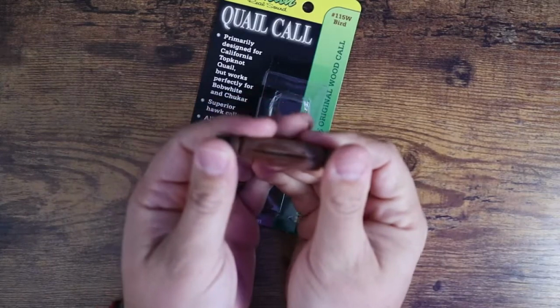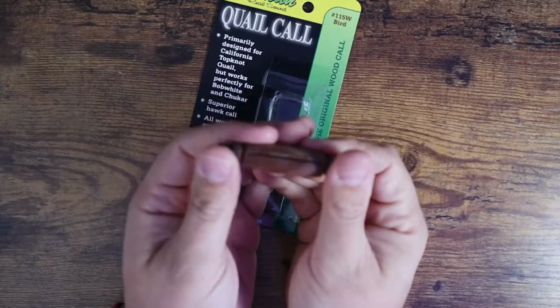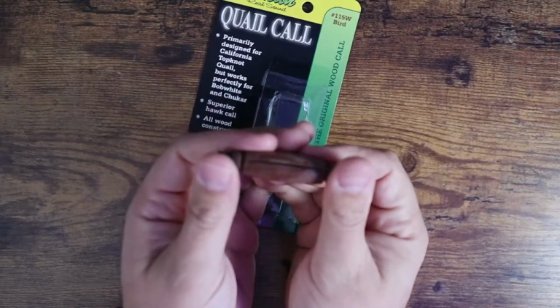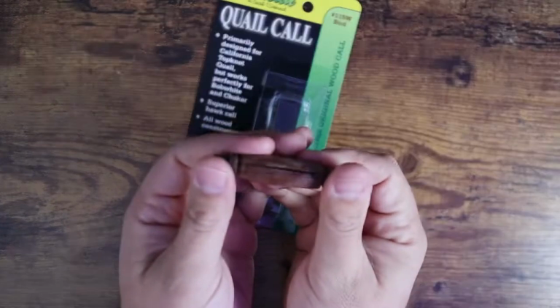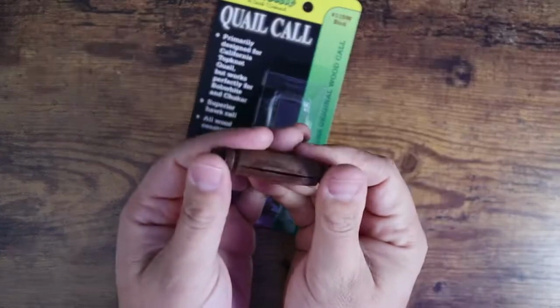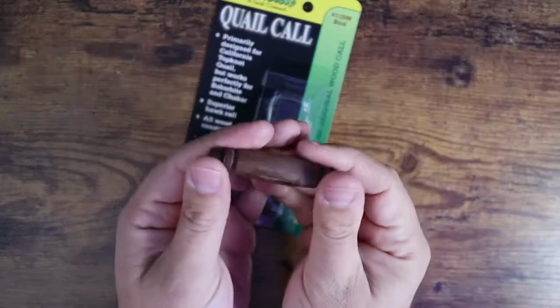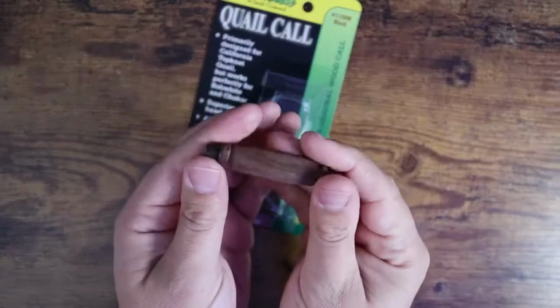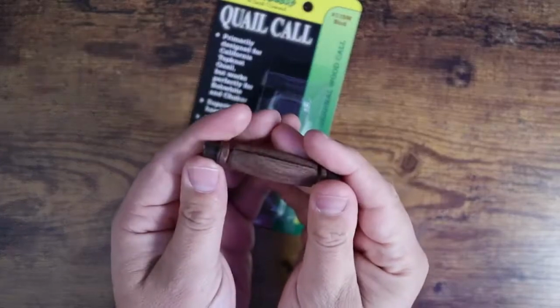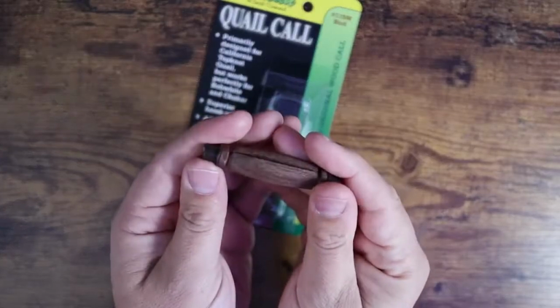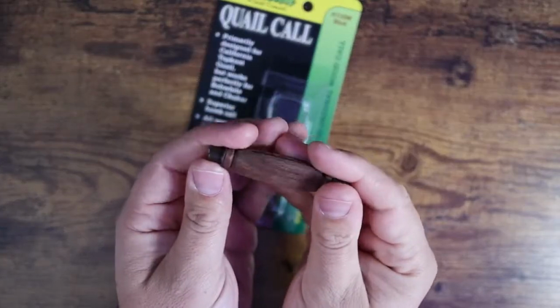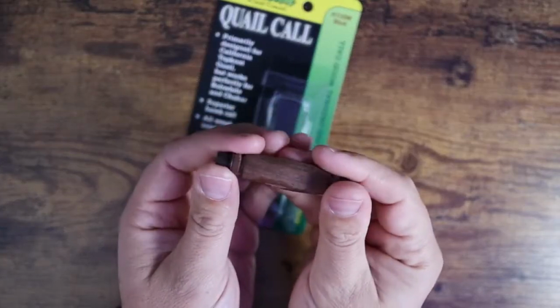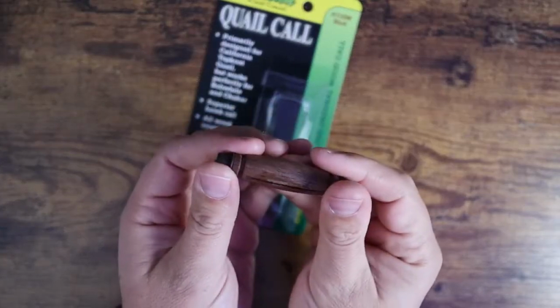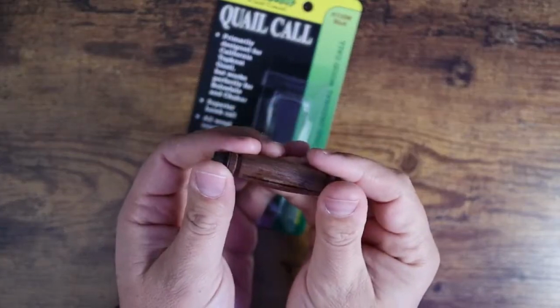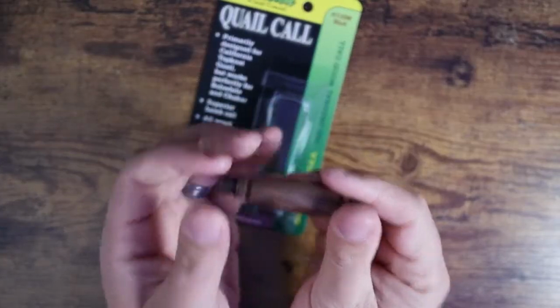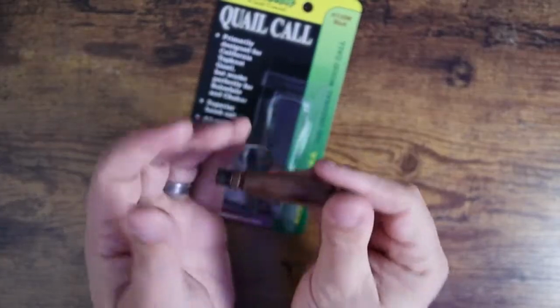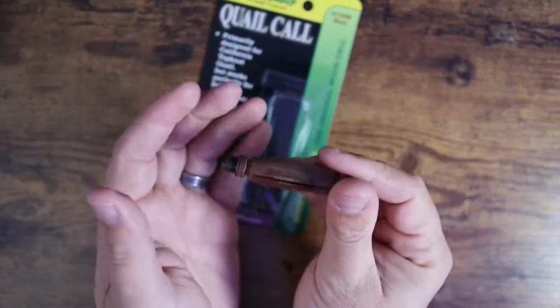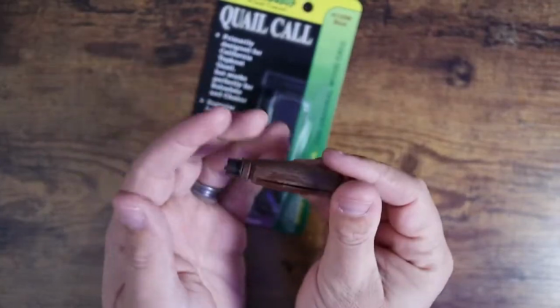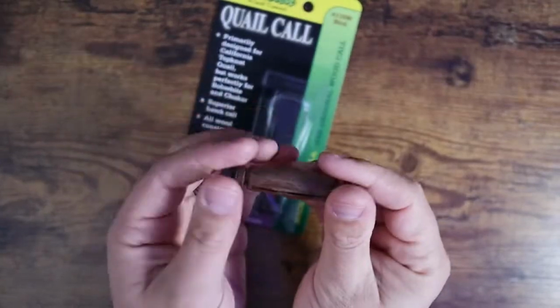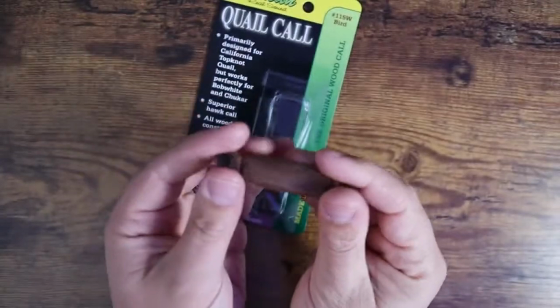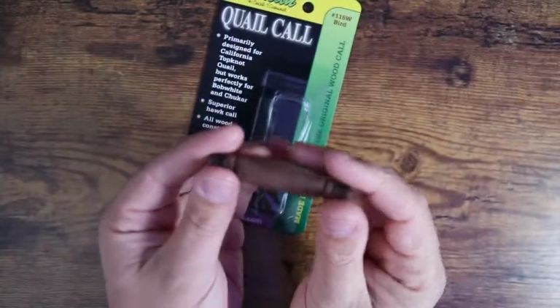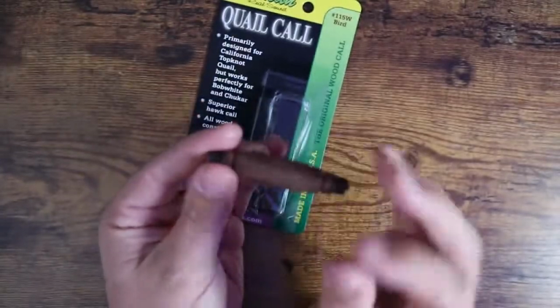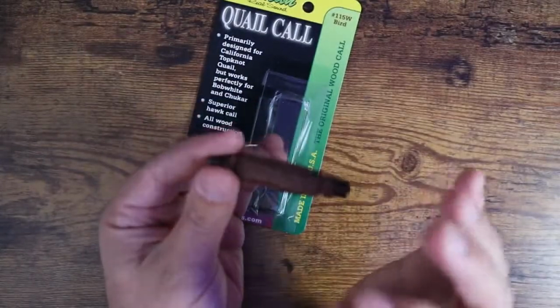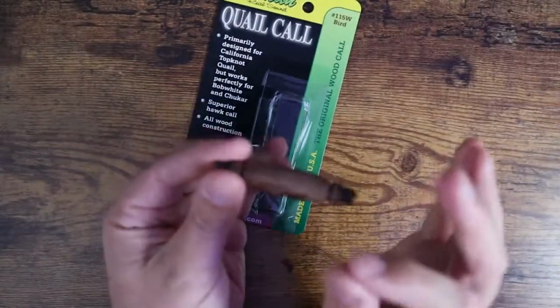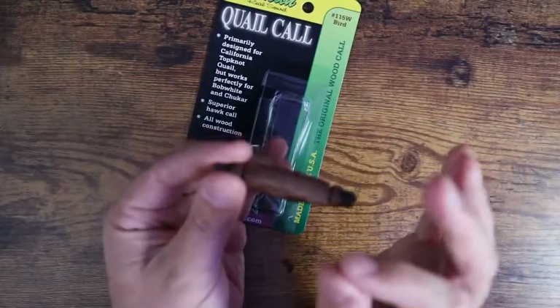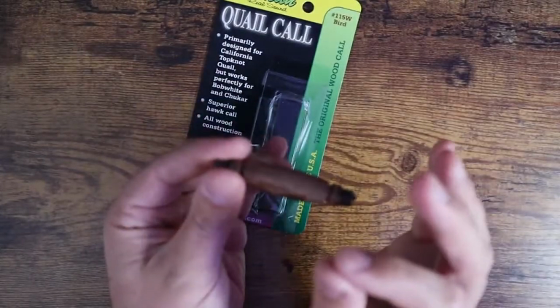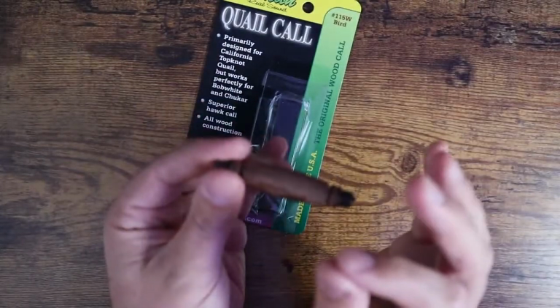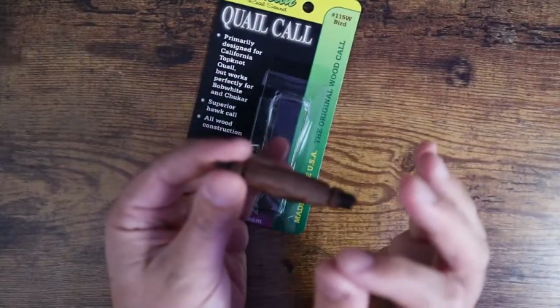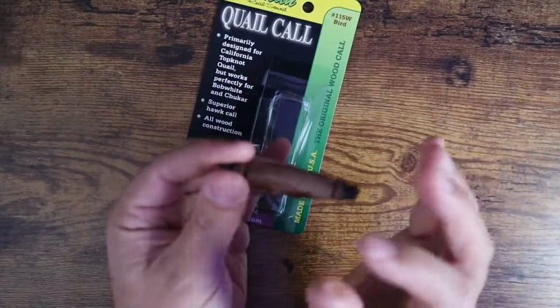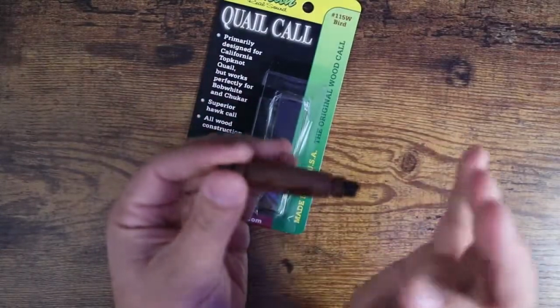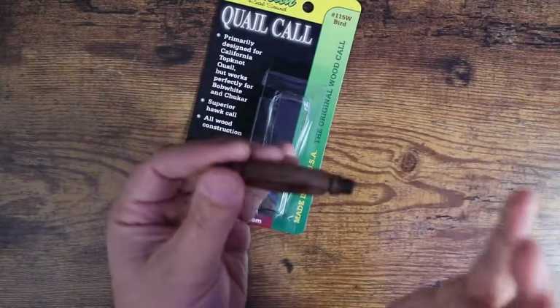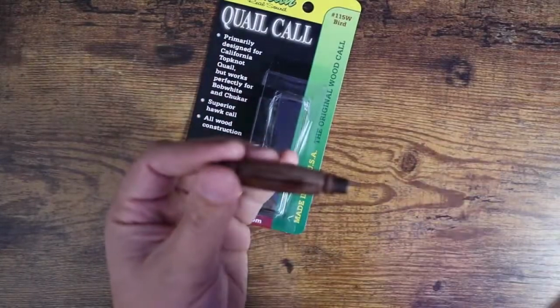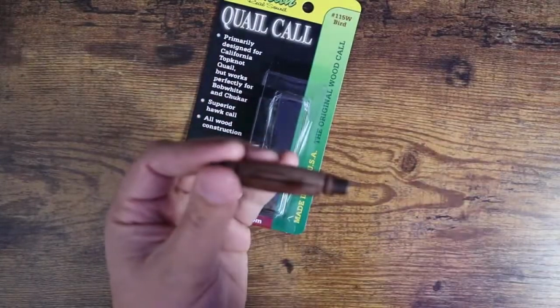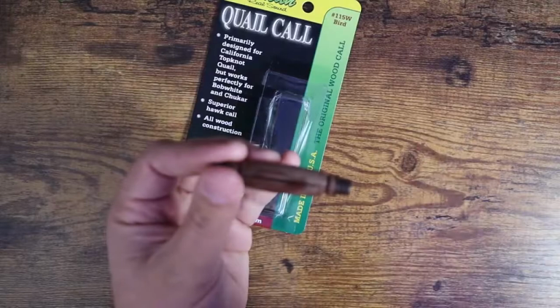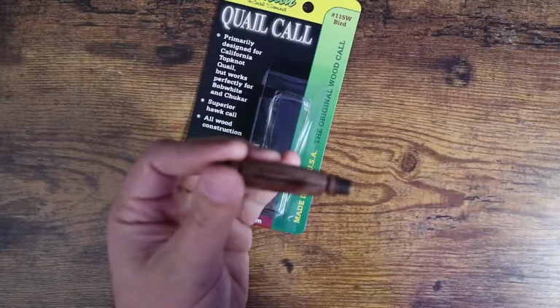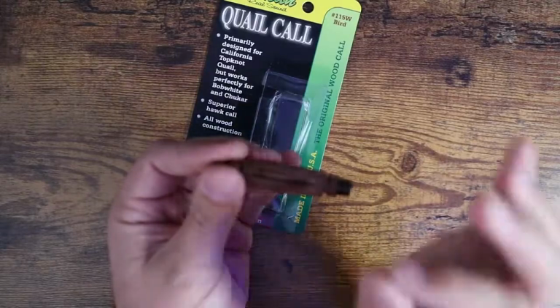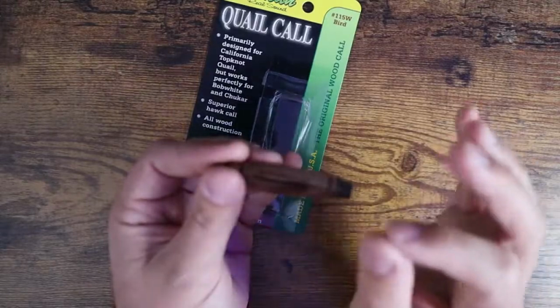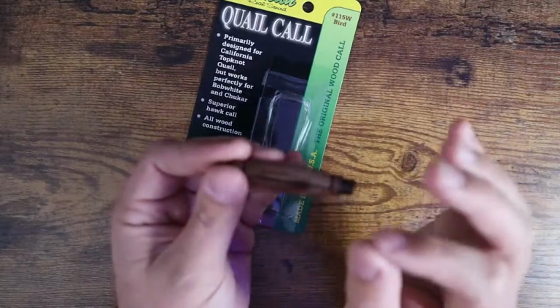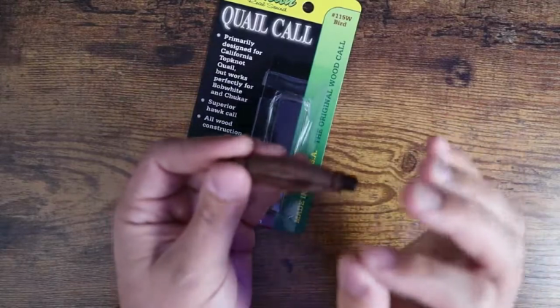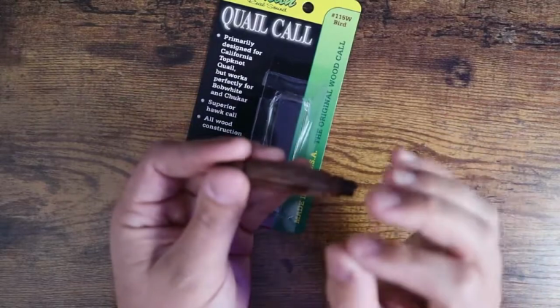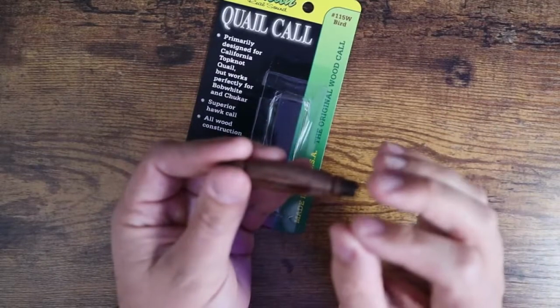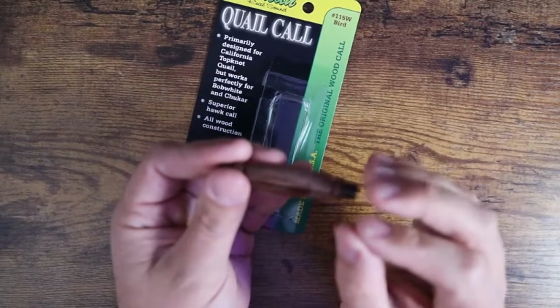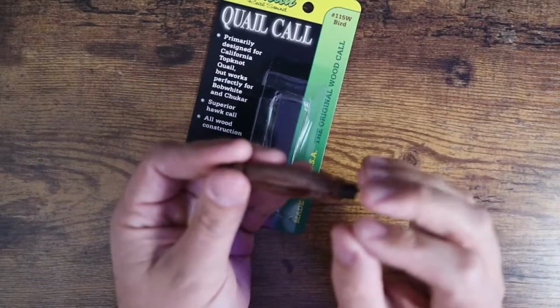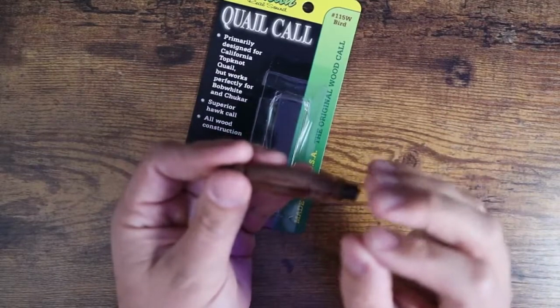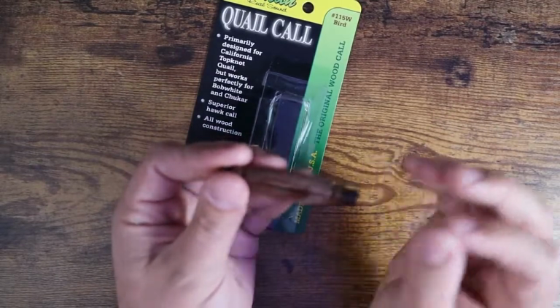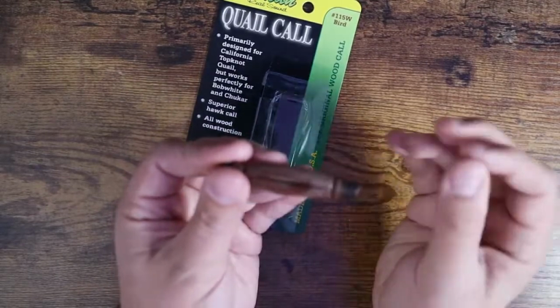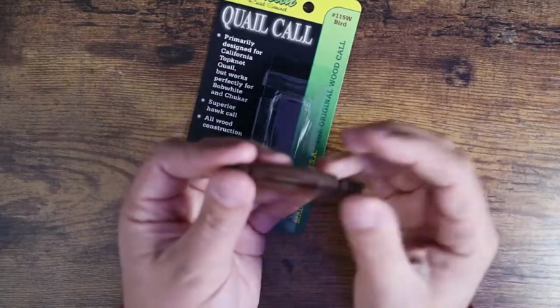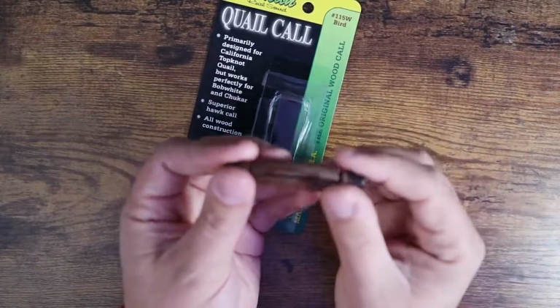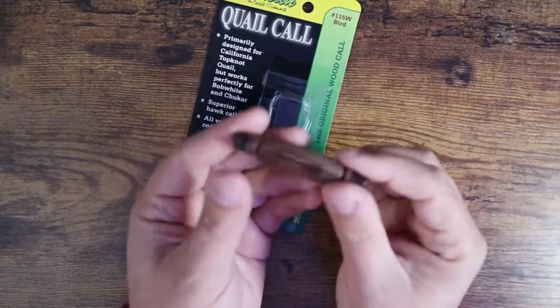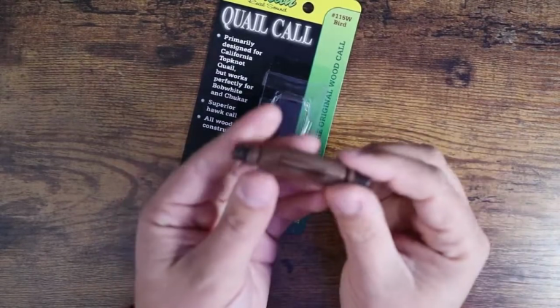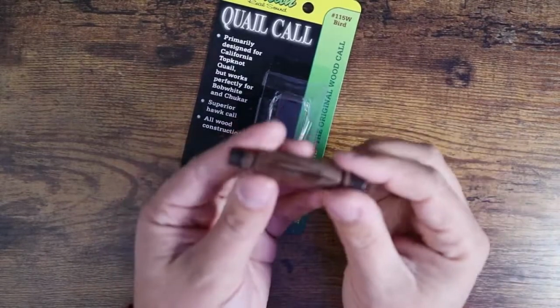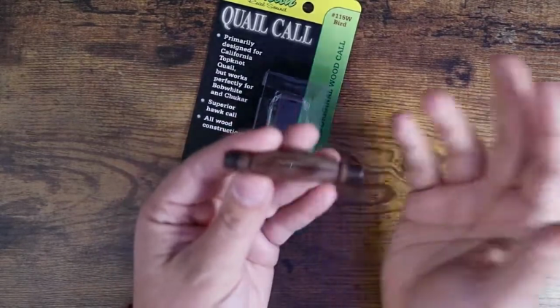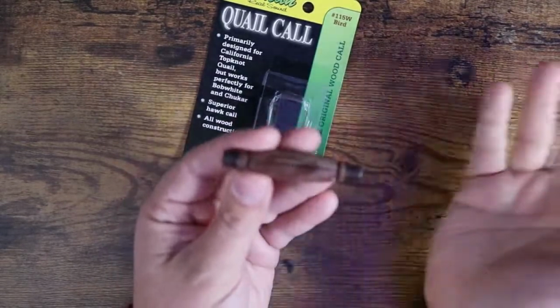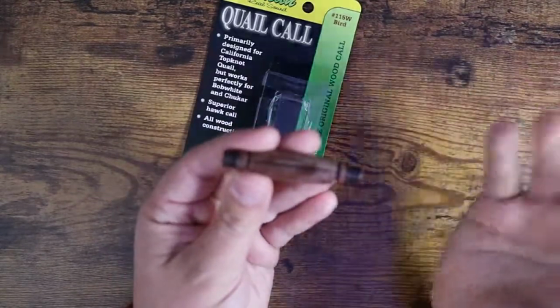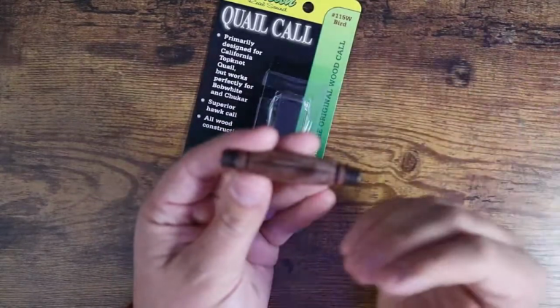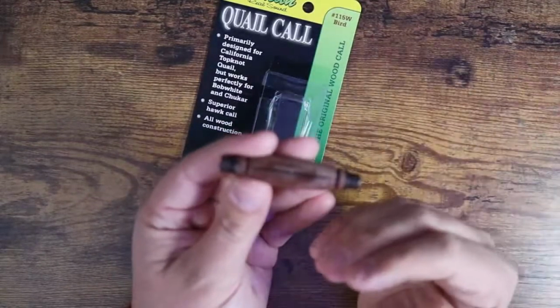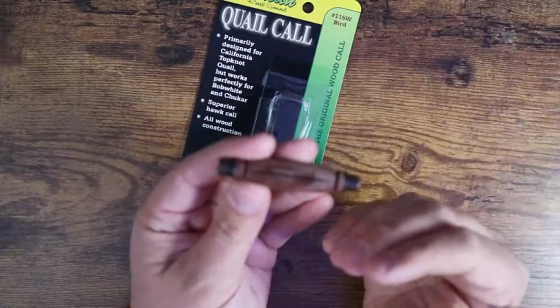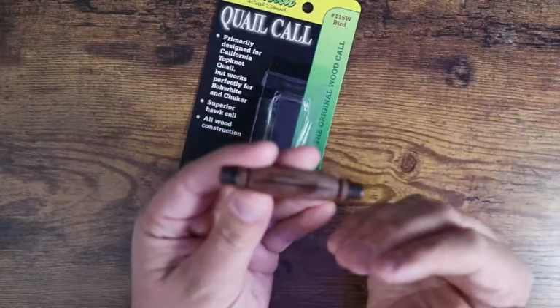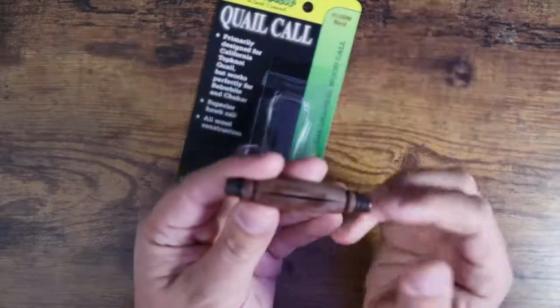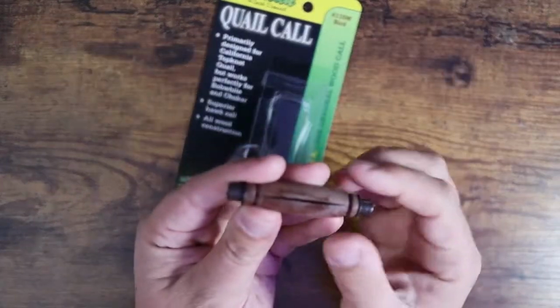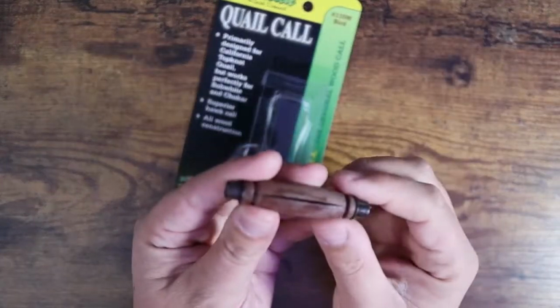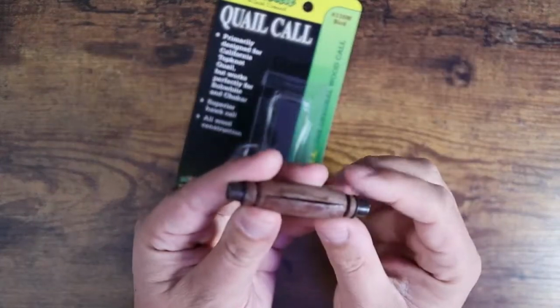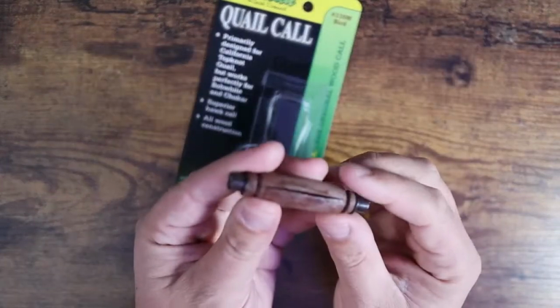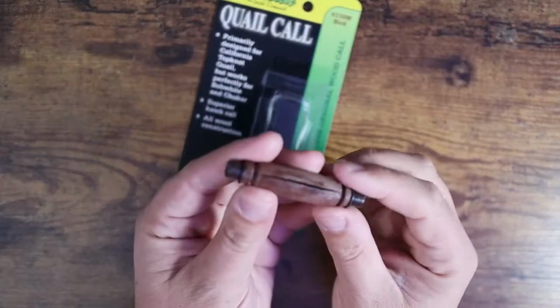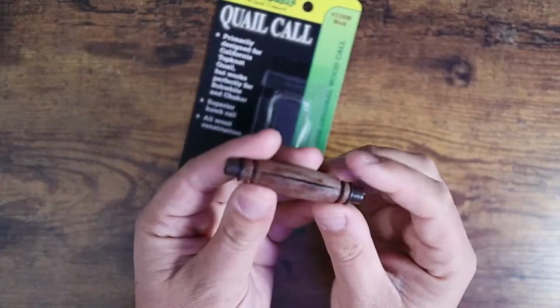It's not perfect, but it is very convincing — quails call back repeatedly.